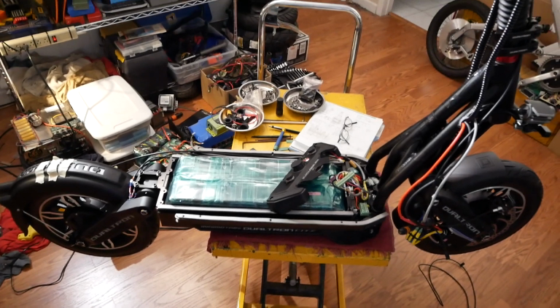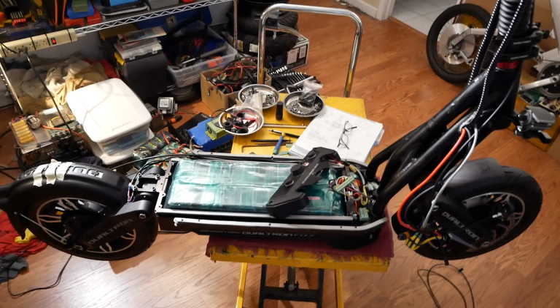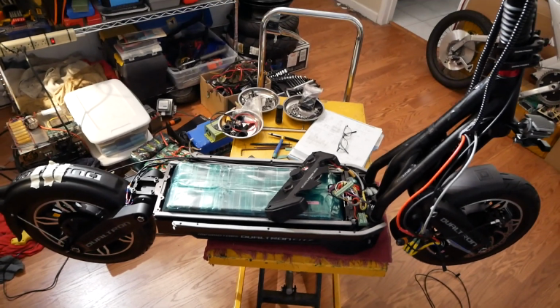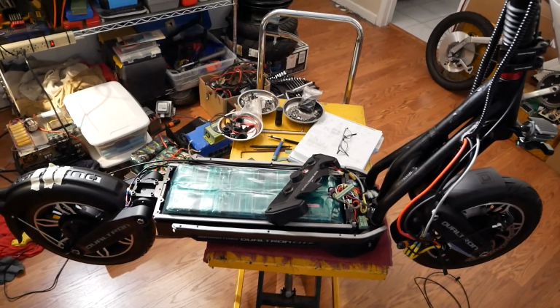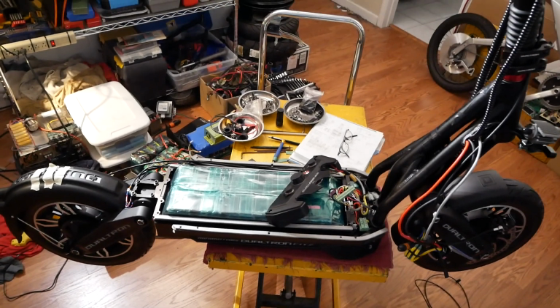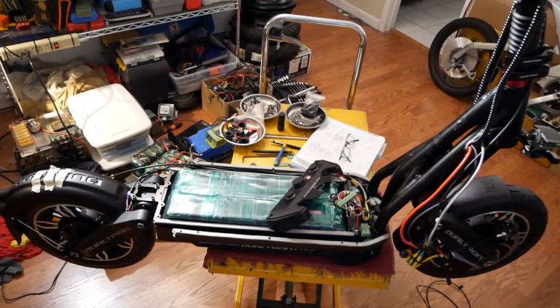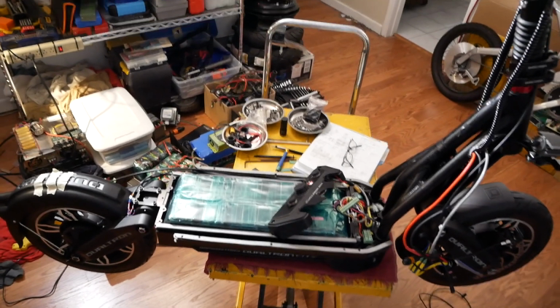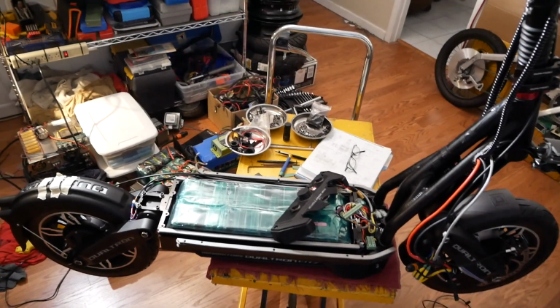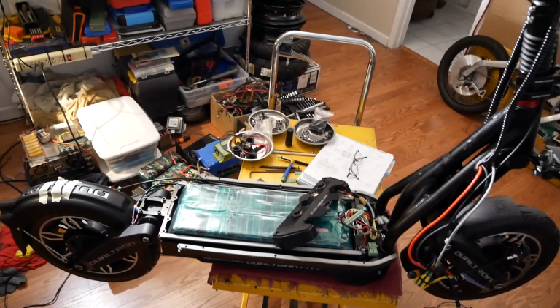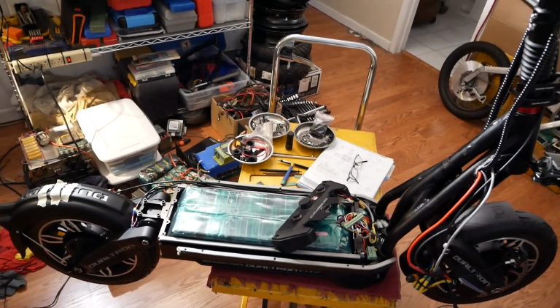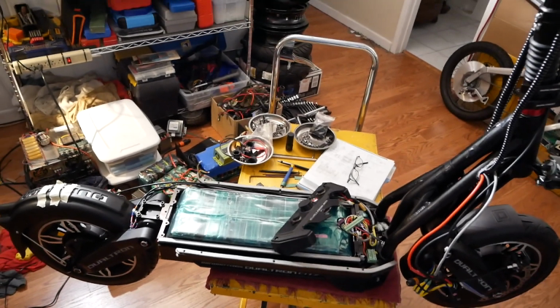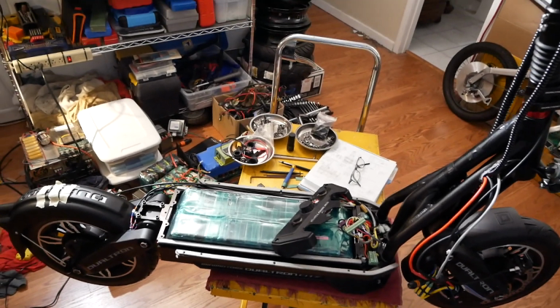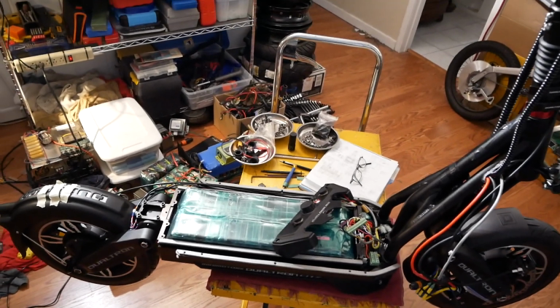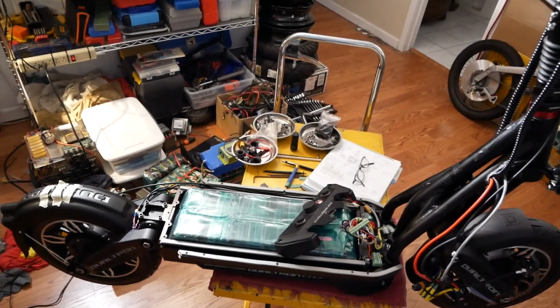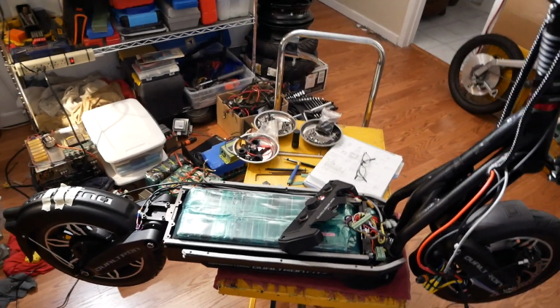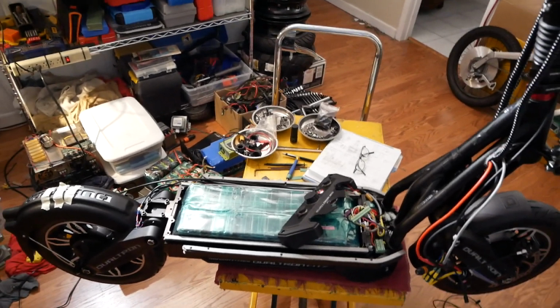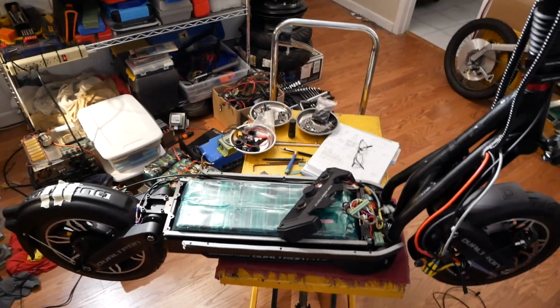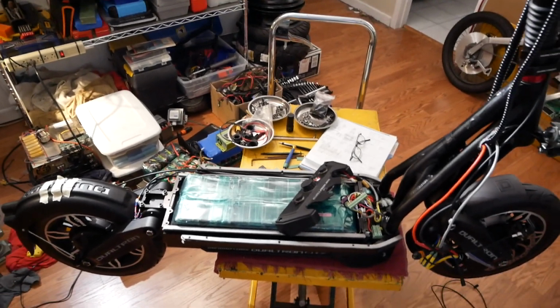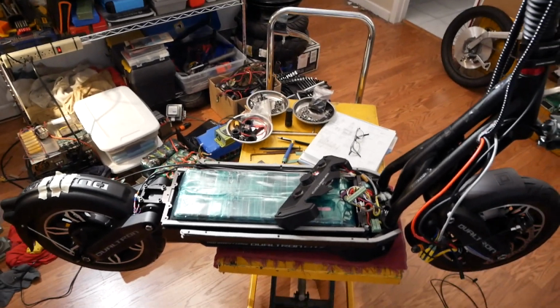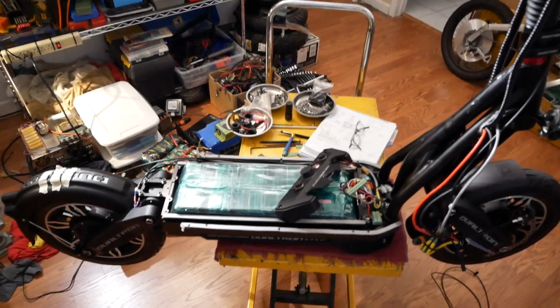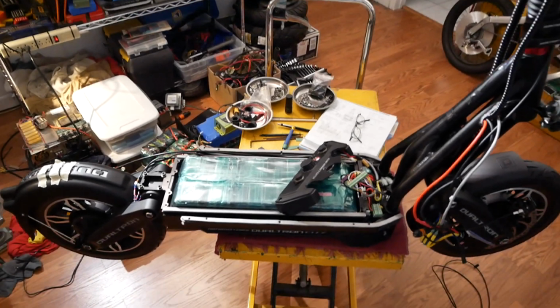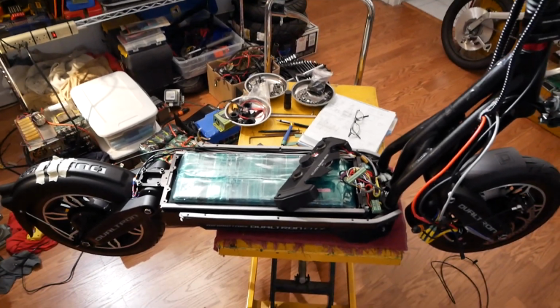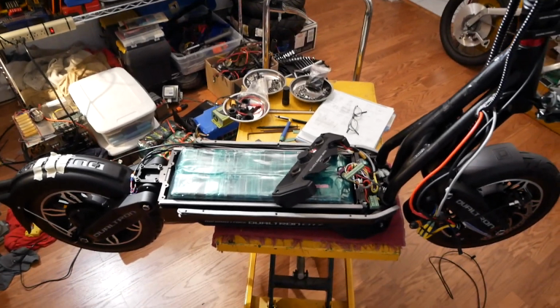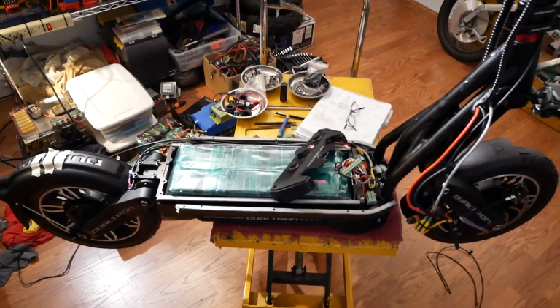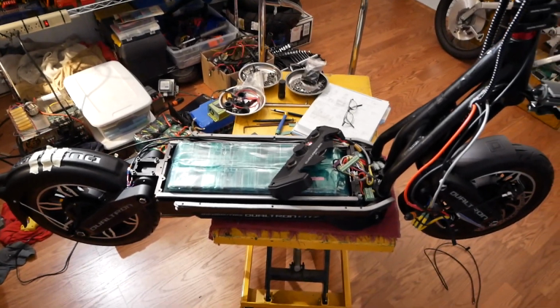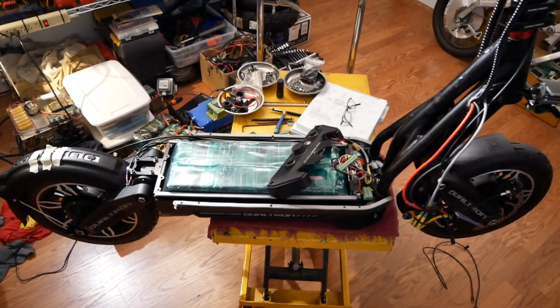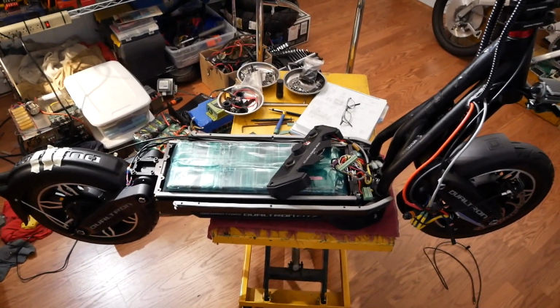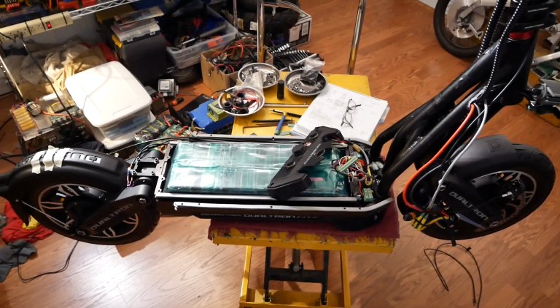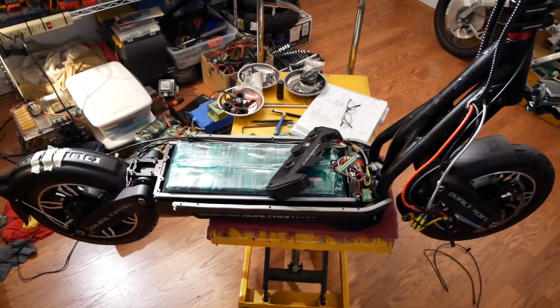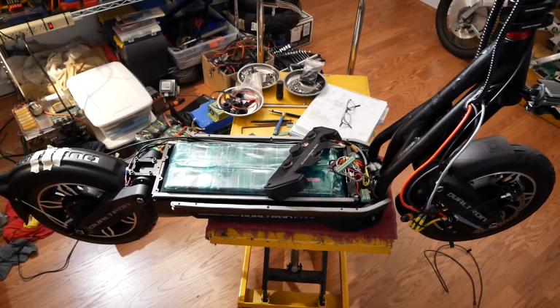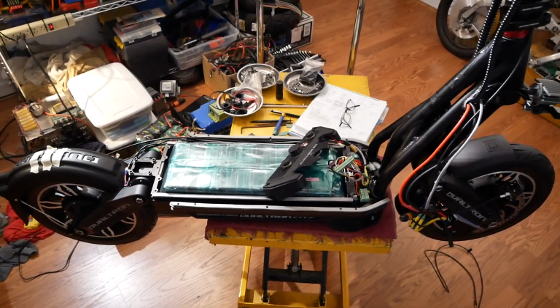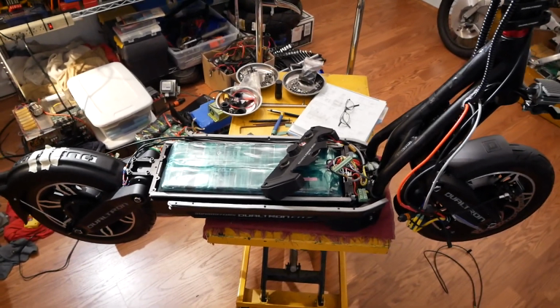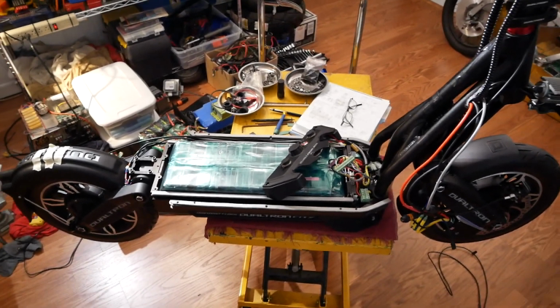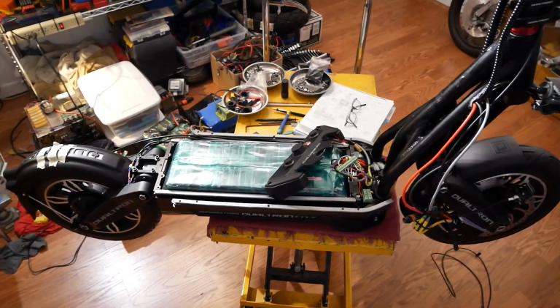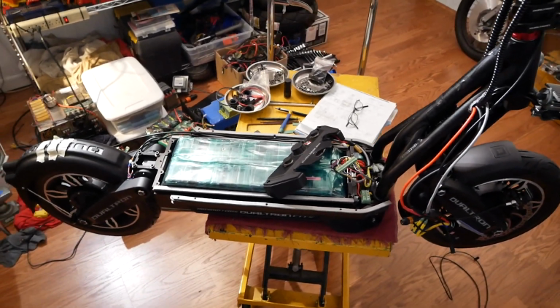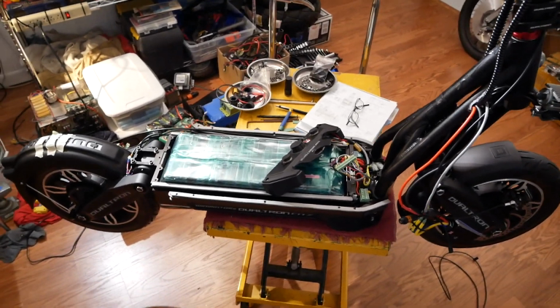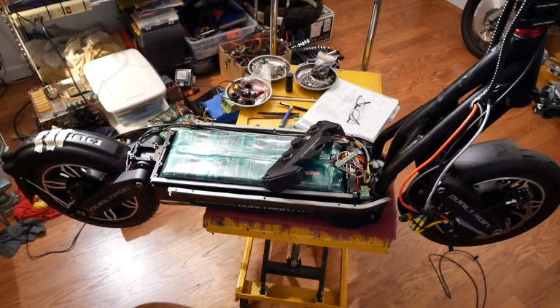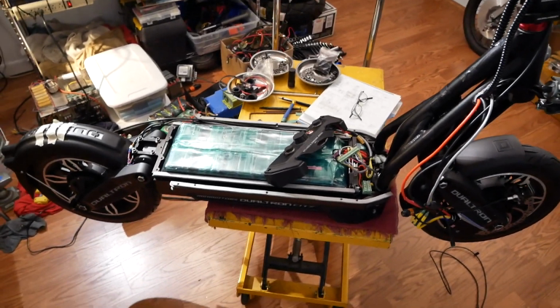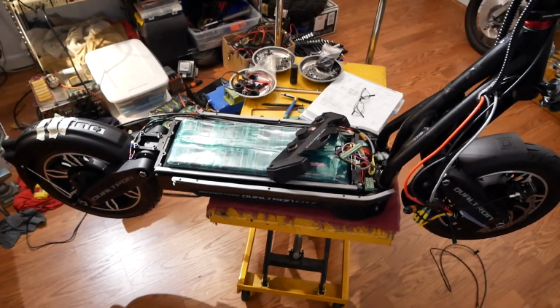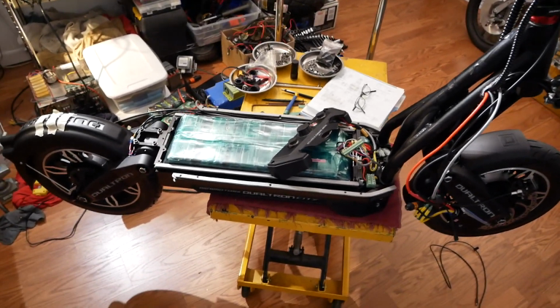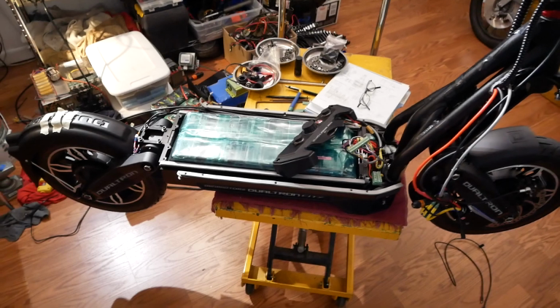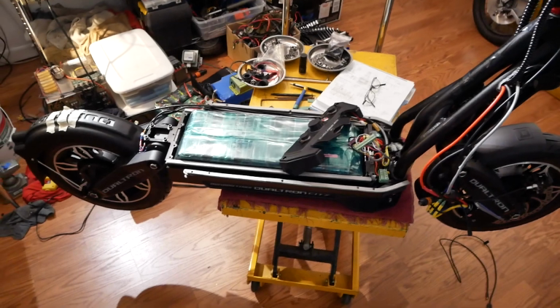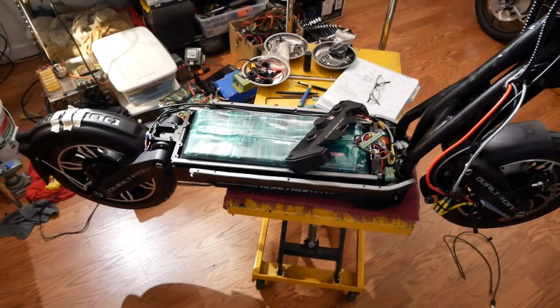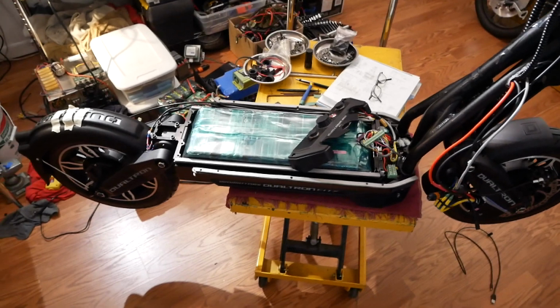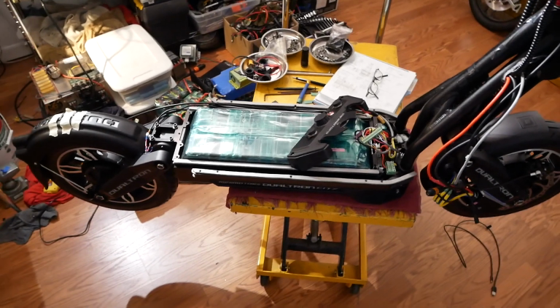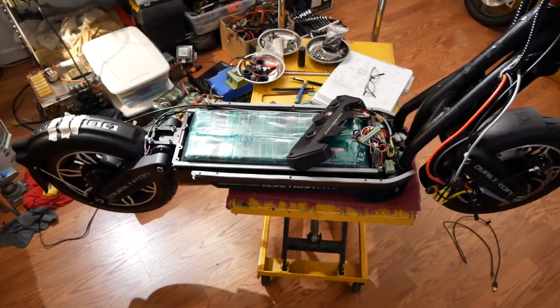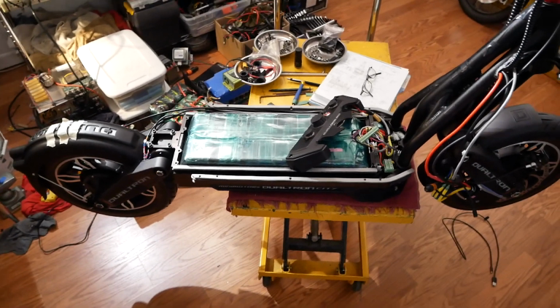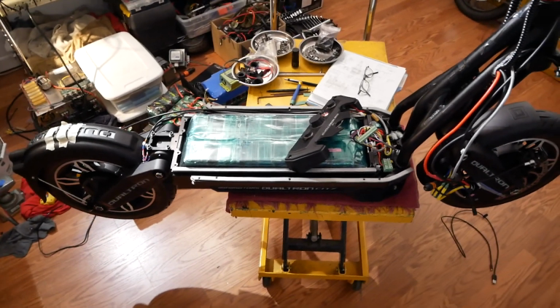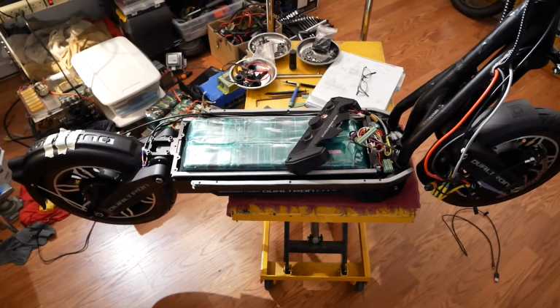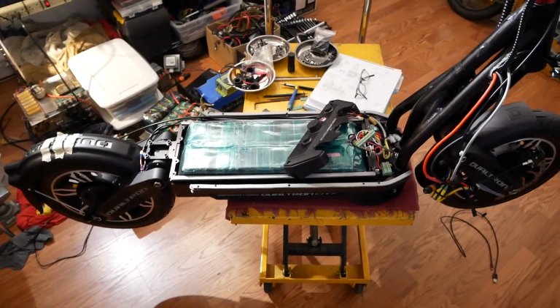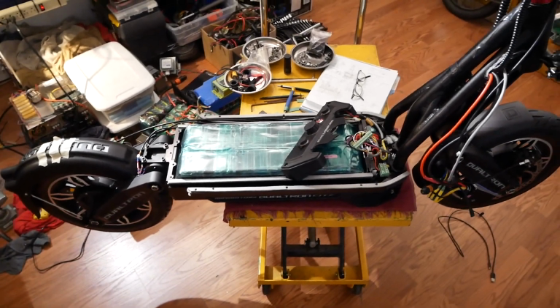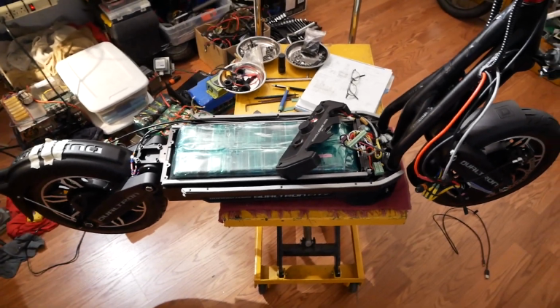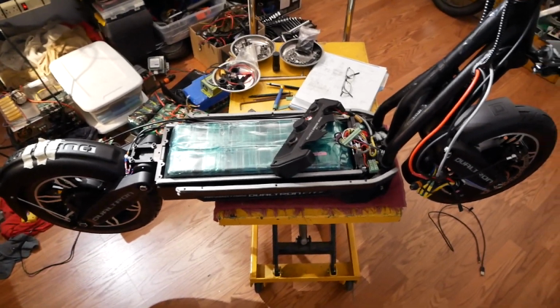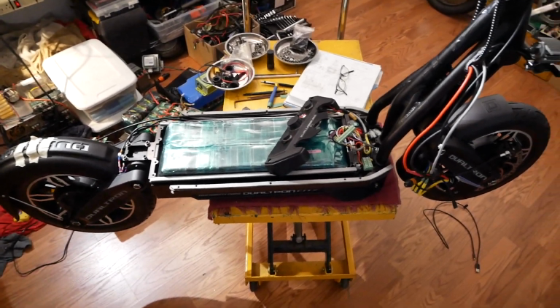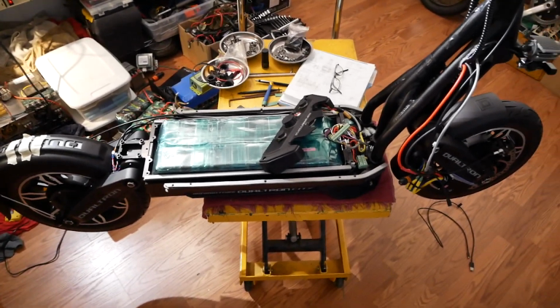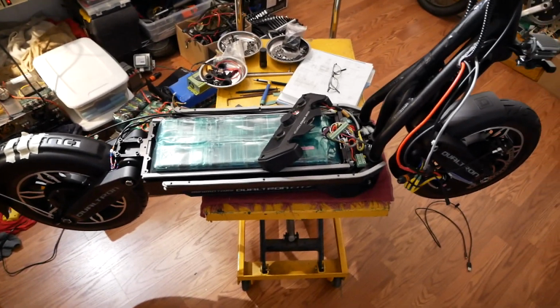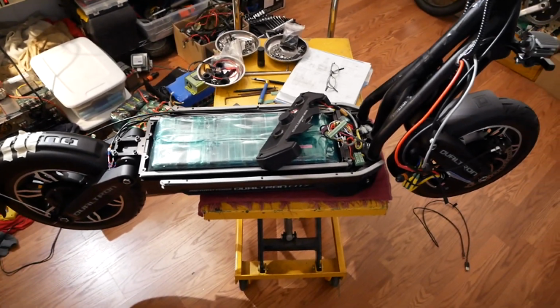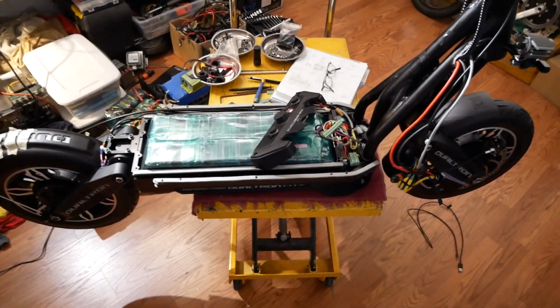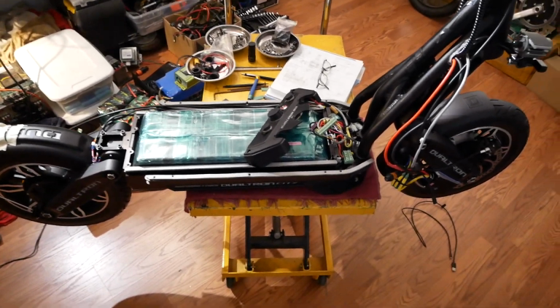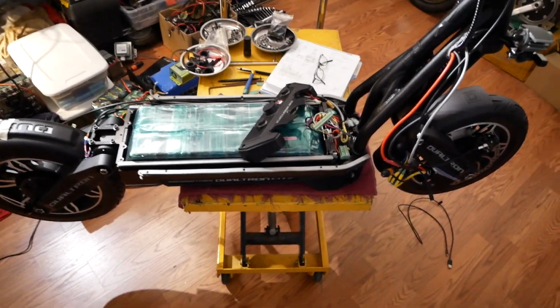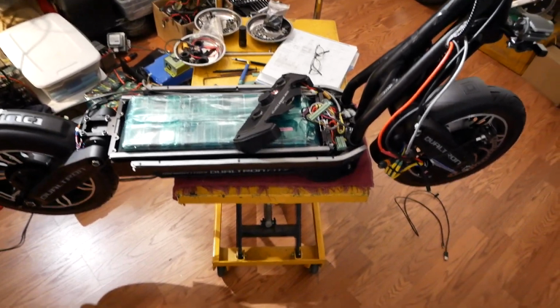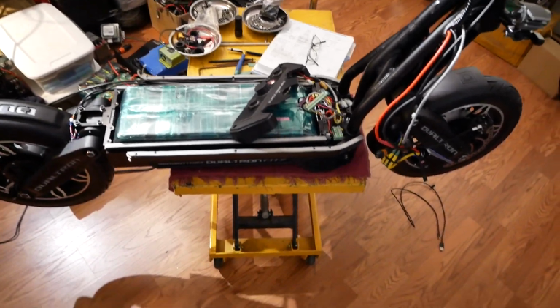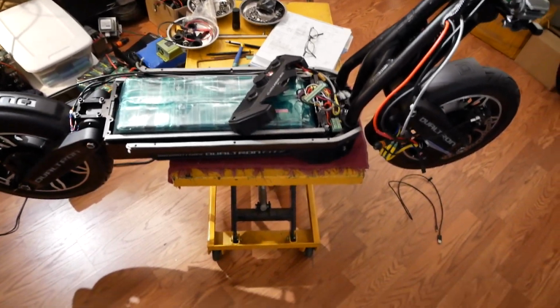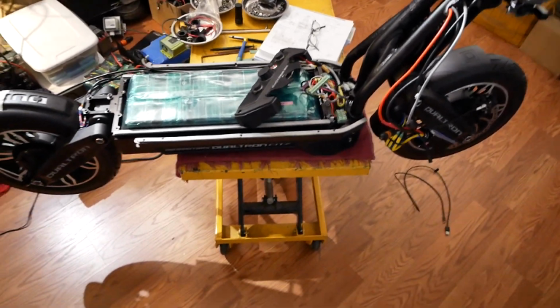Hello YouTube, D-Bodger here. It was time to do a video update on my Dualtron City build.